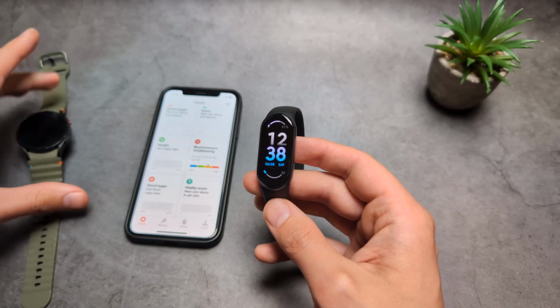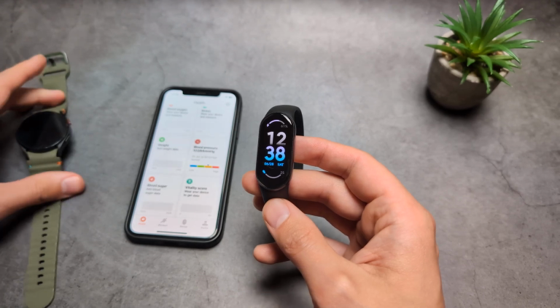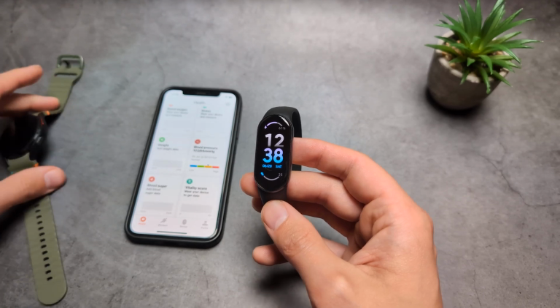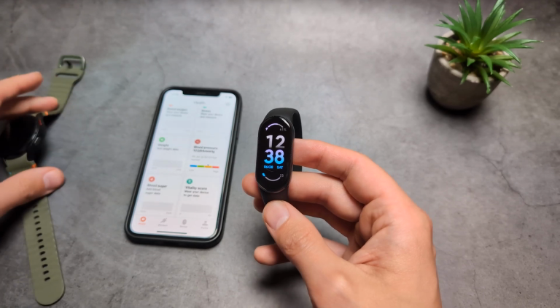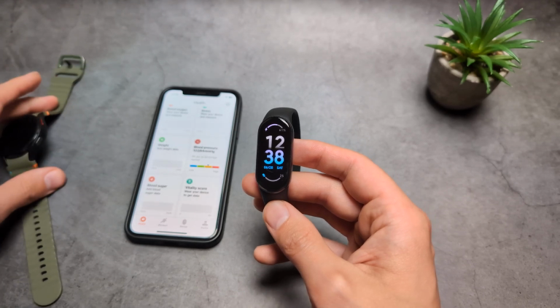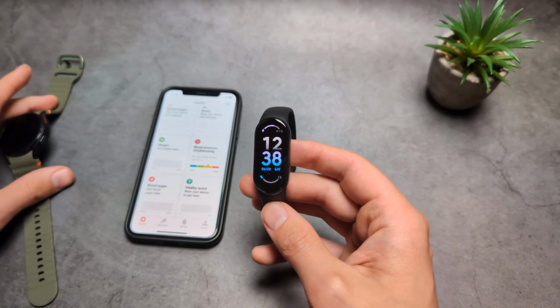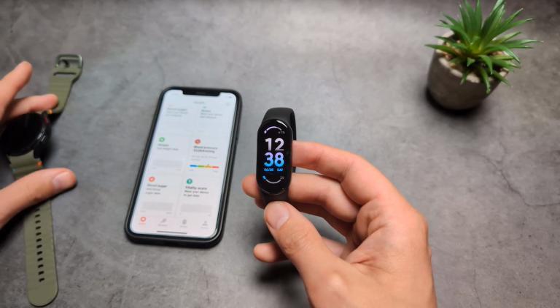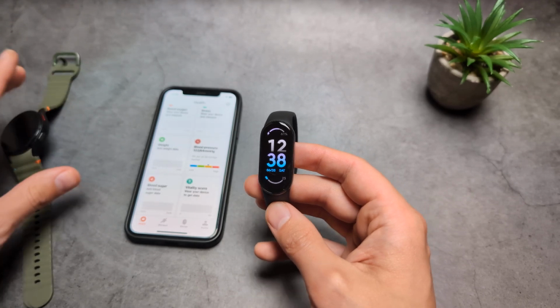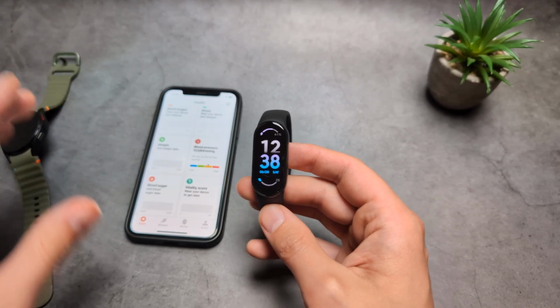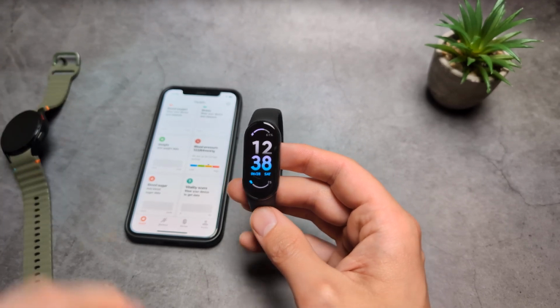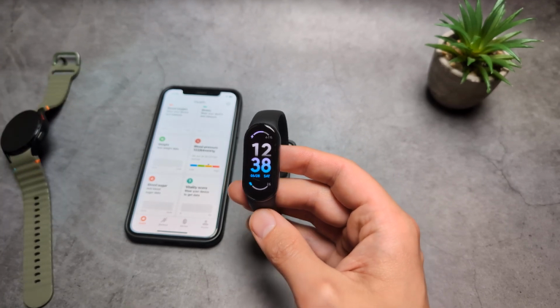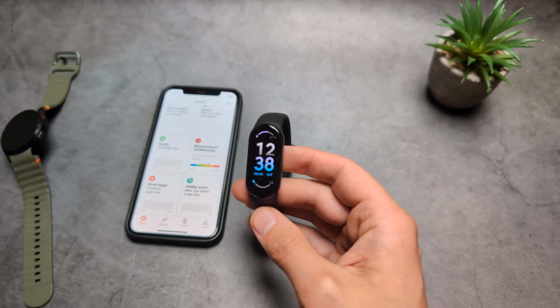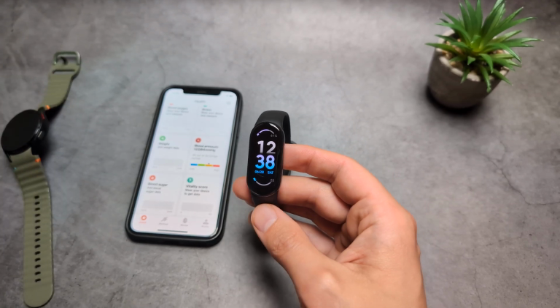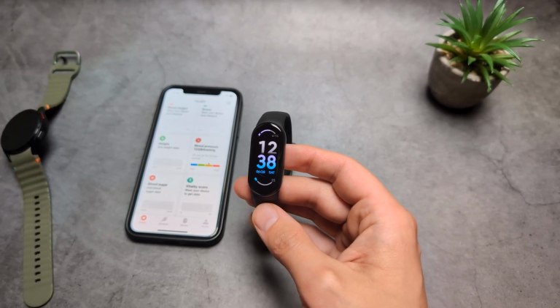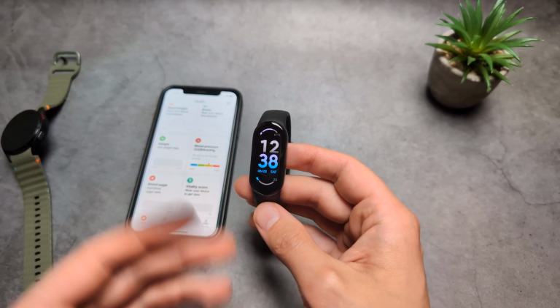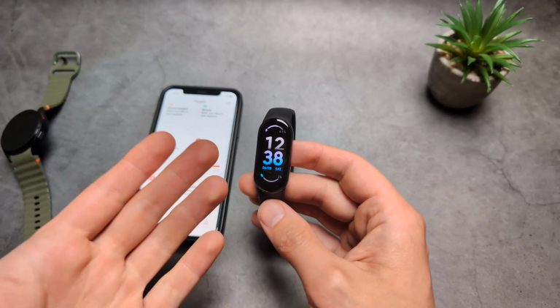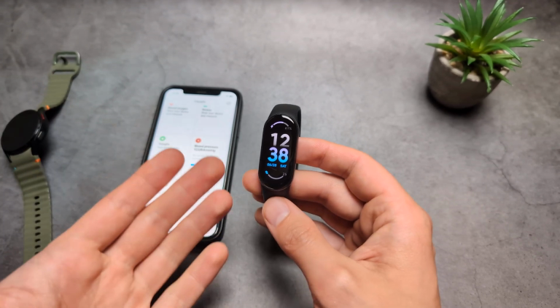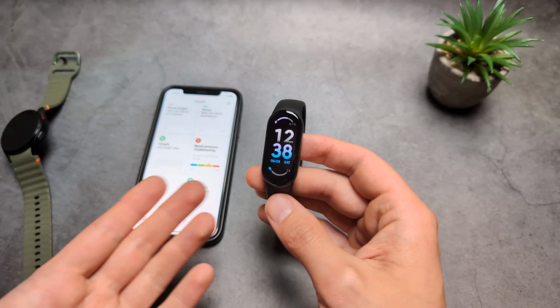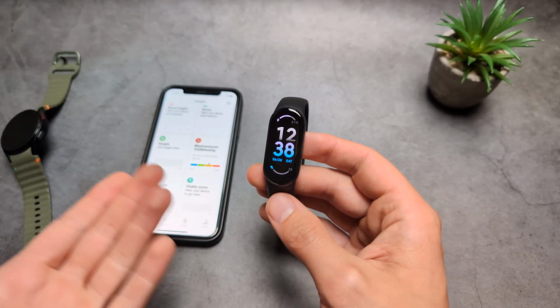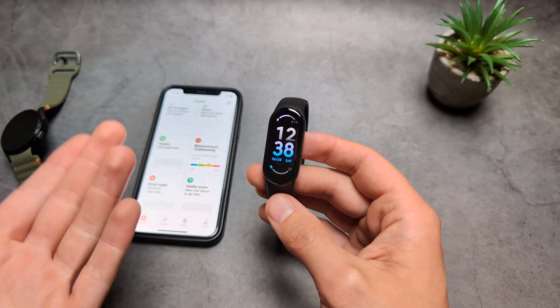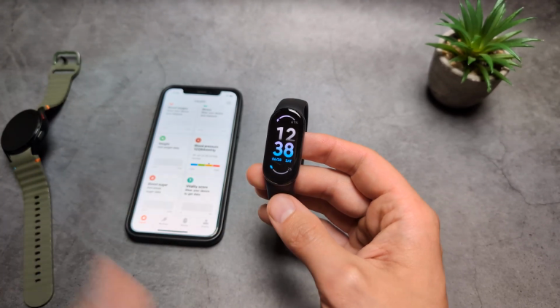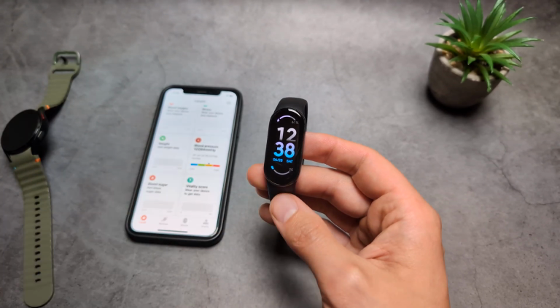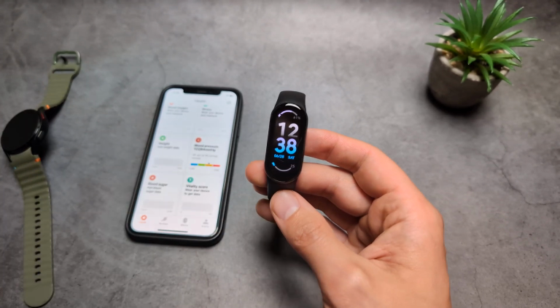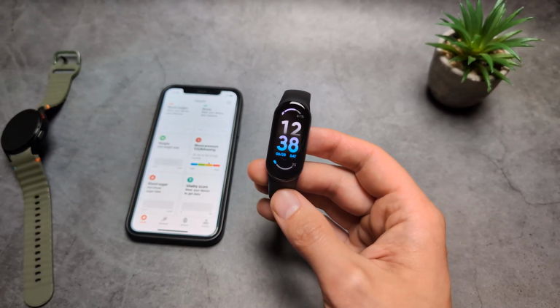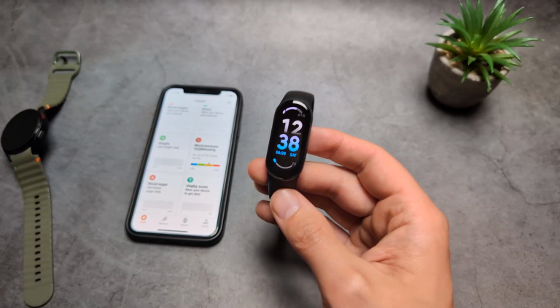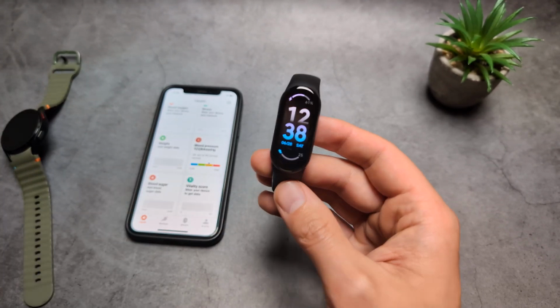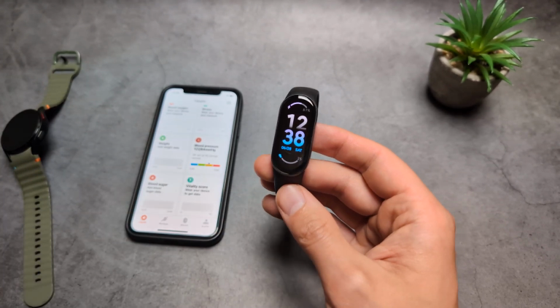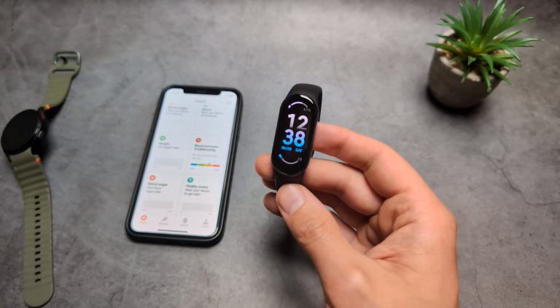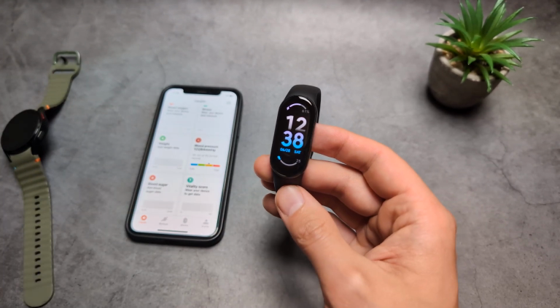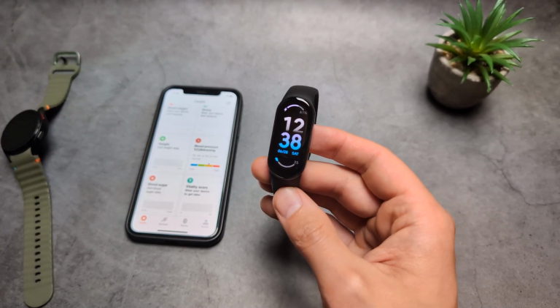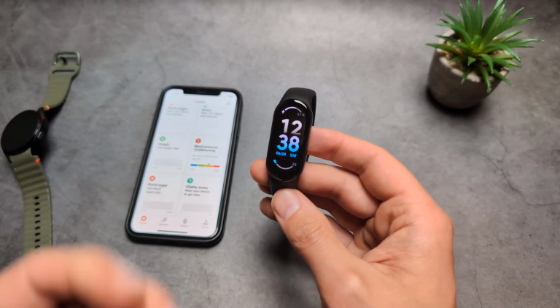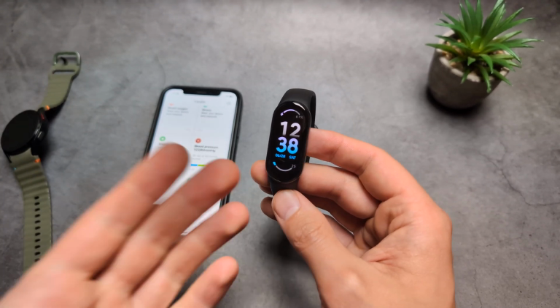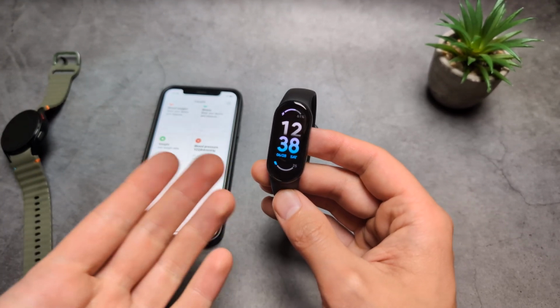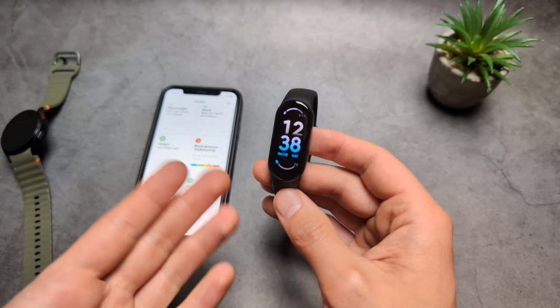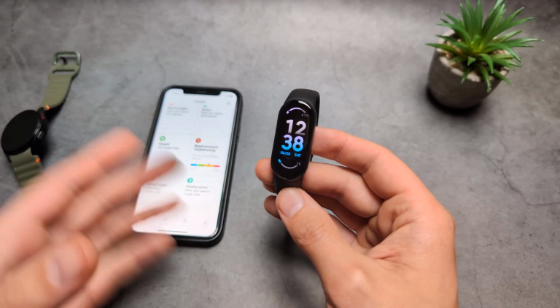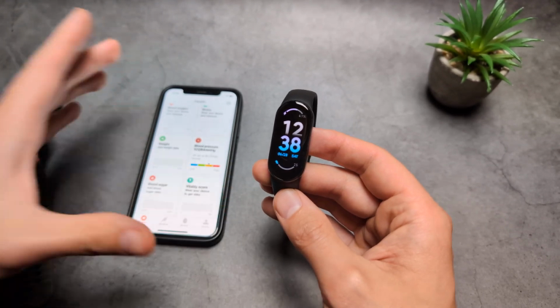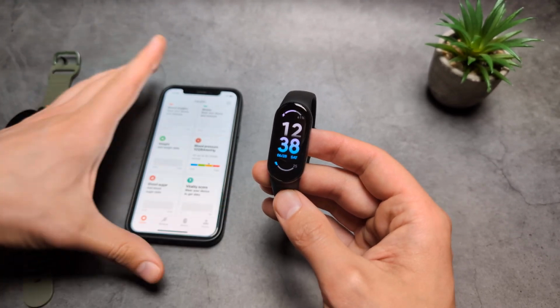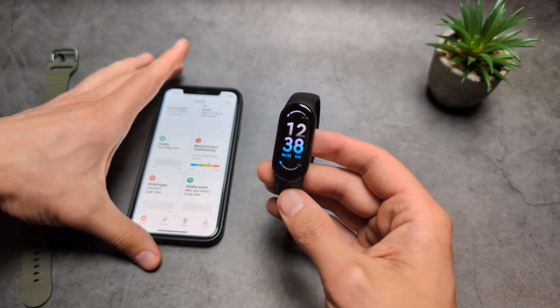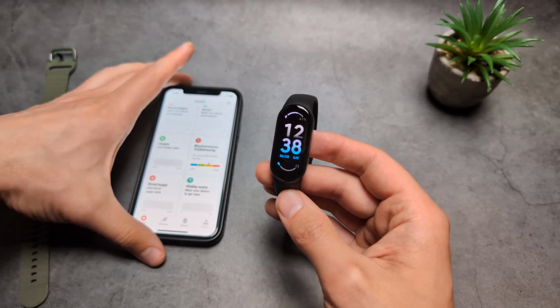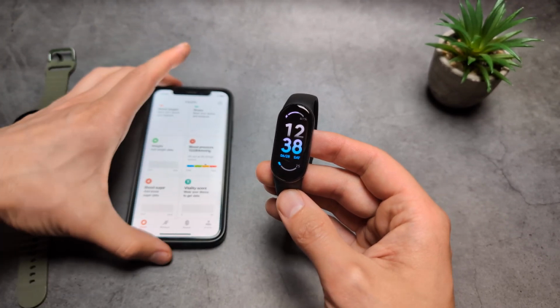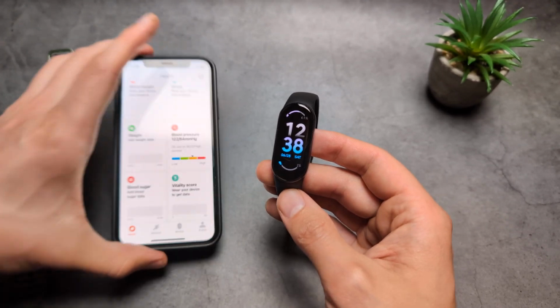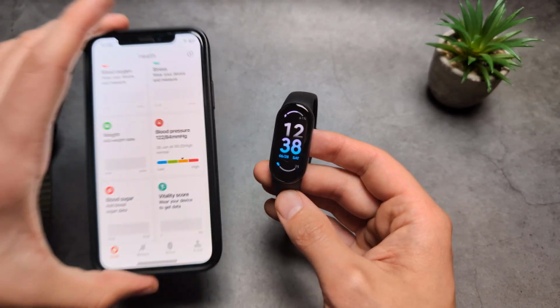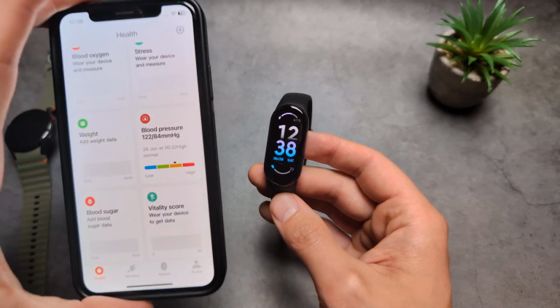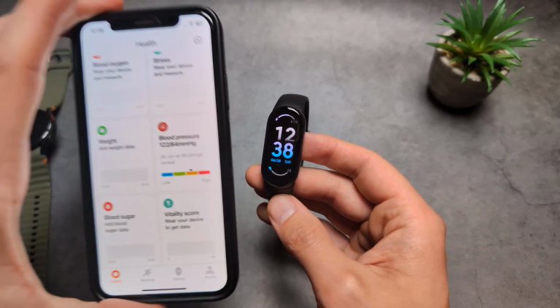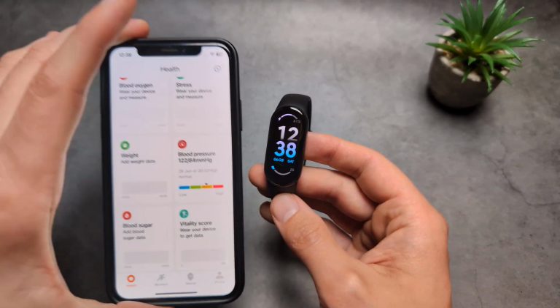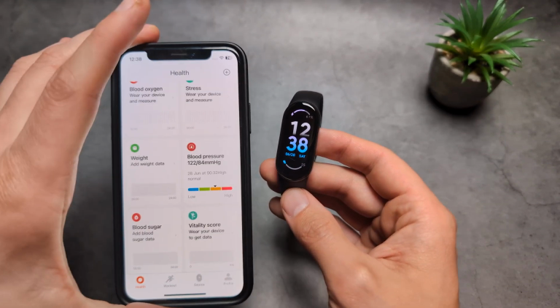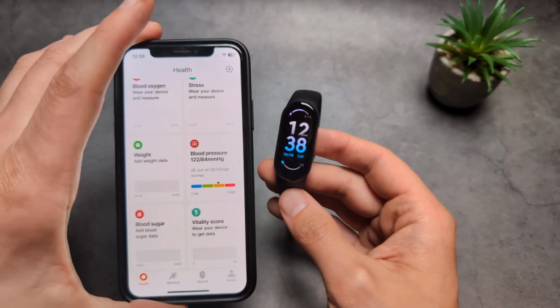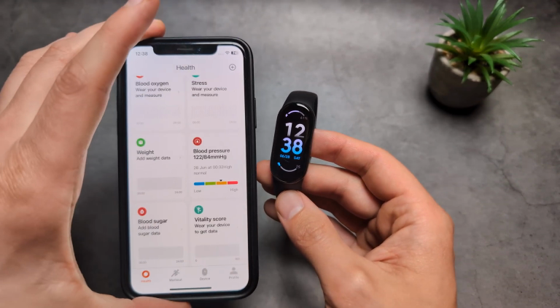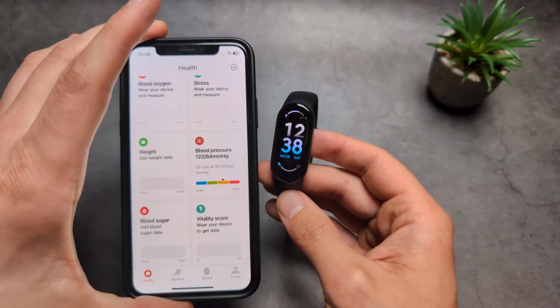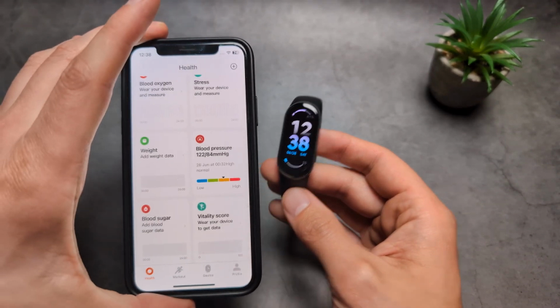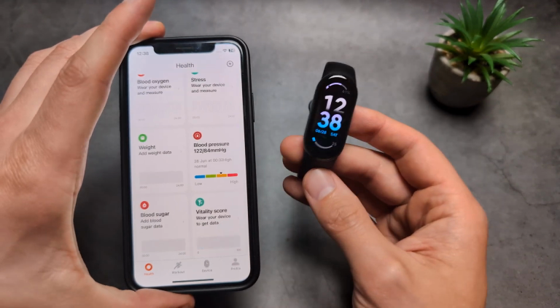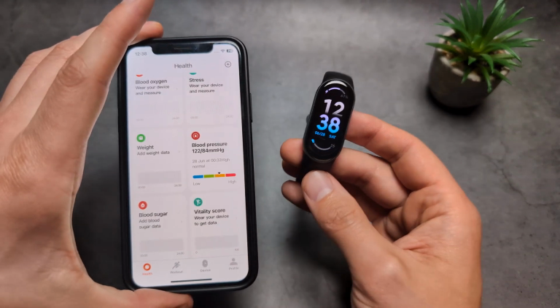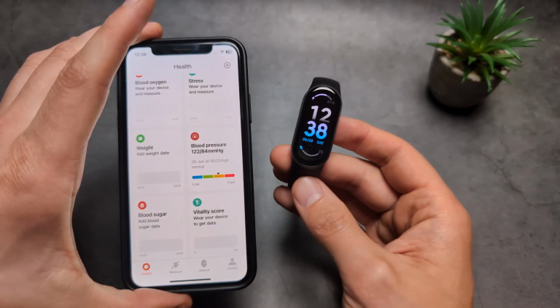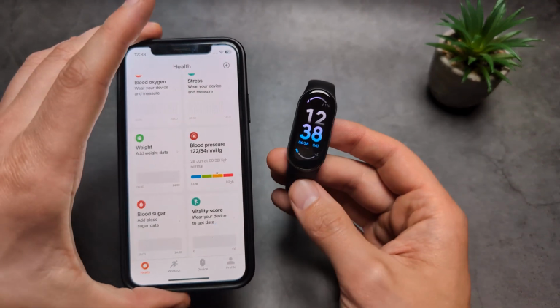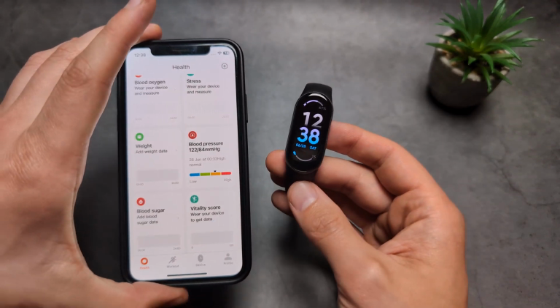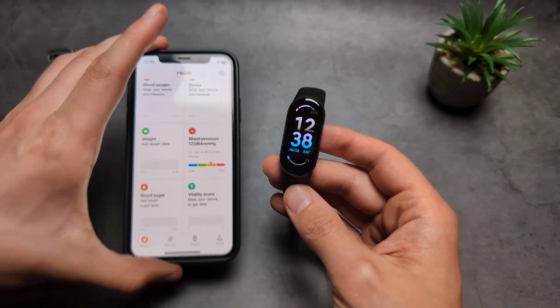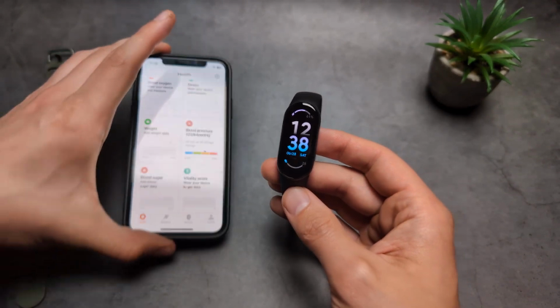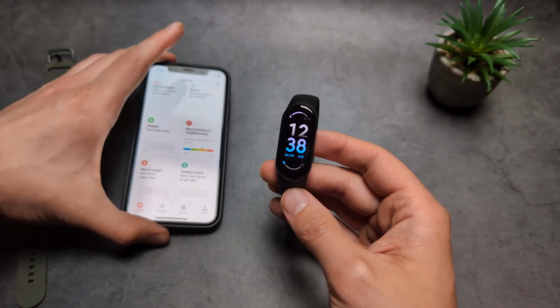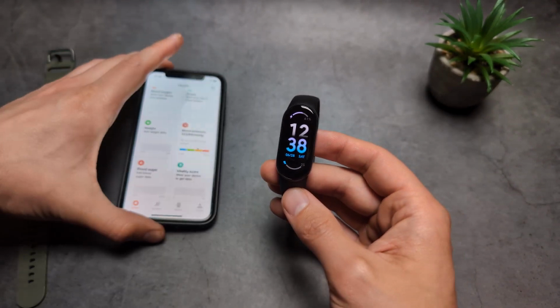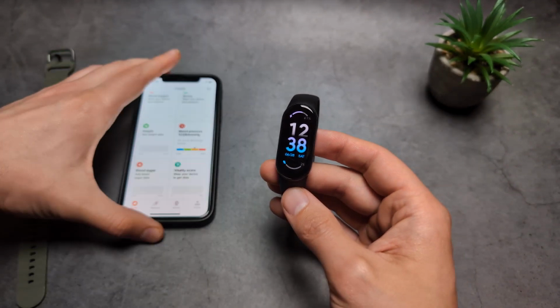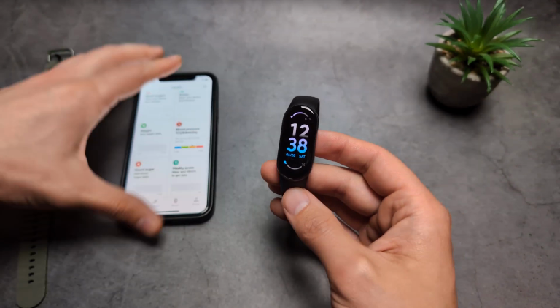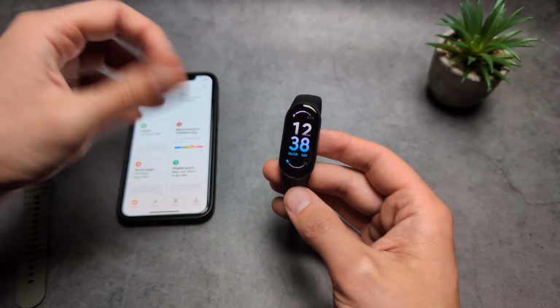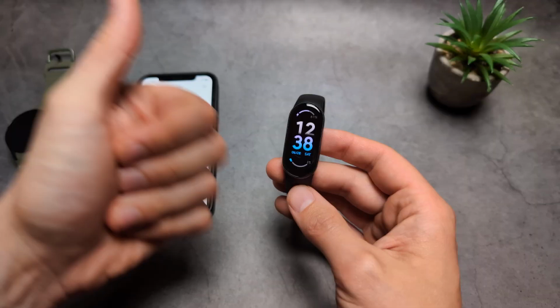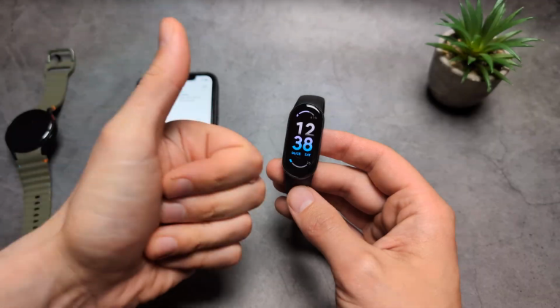Samsung is probably the best option. Sorry for the bad news — this watch unfortunately can't measure blood pressure. Good luck.